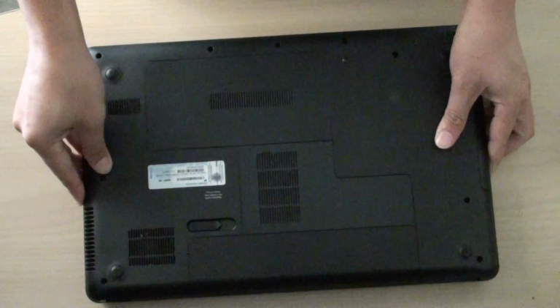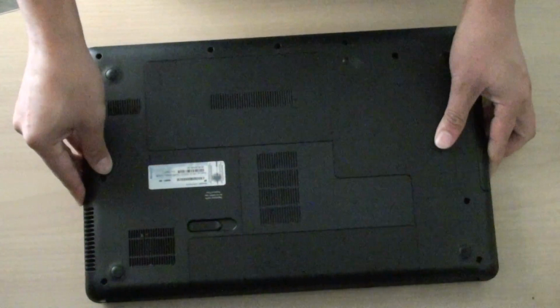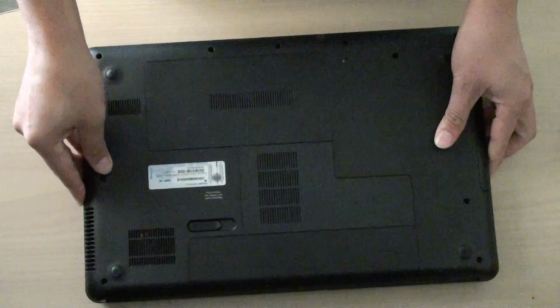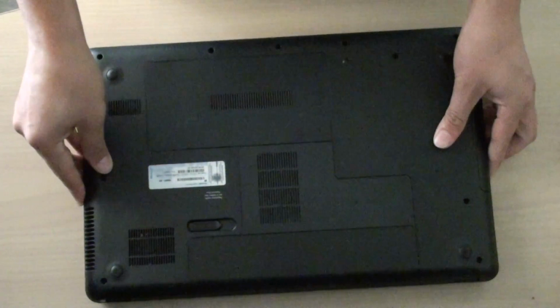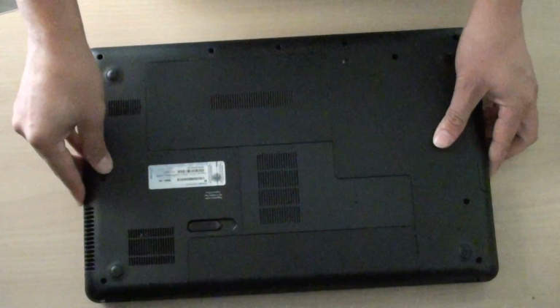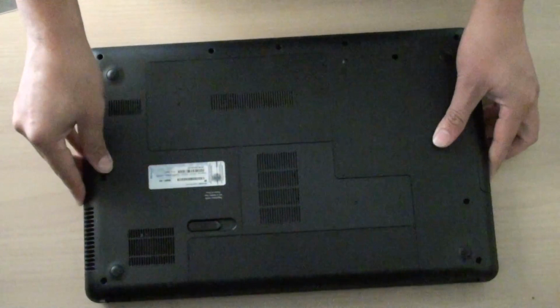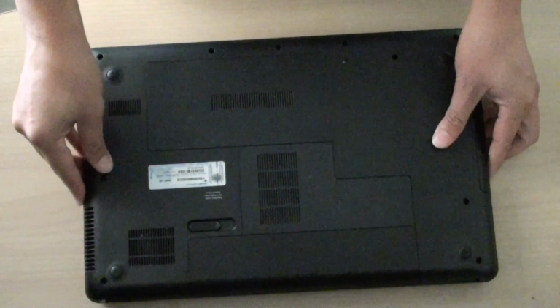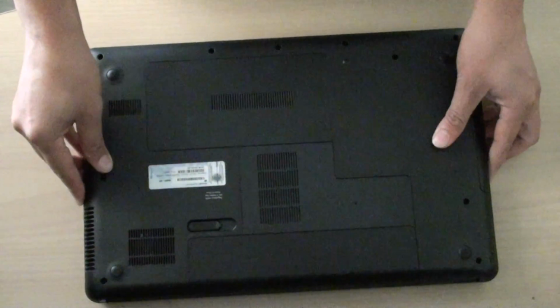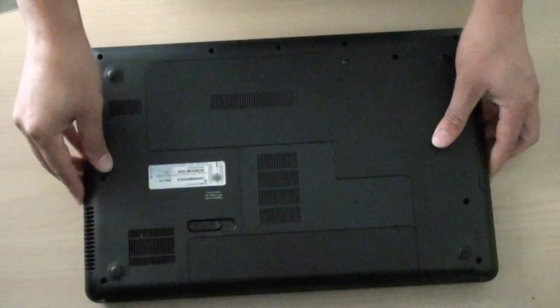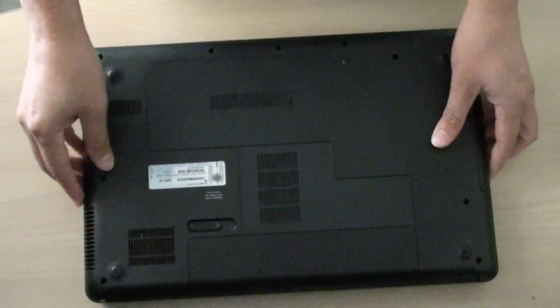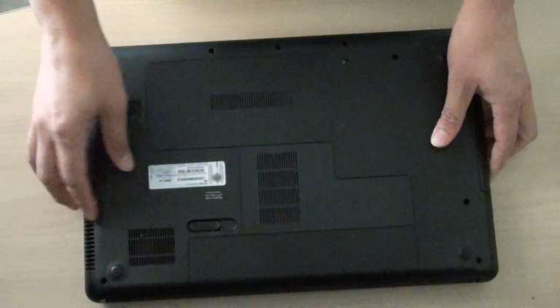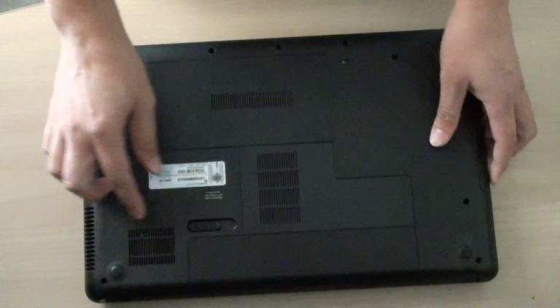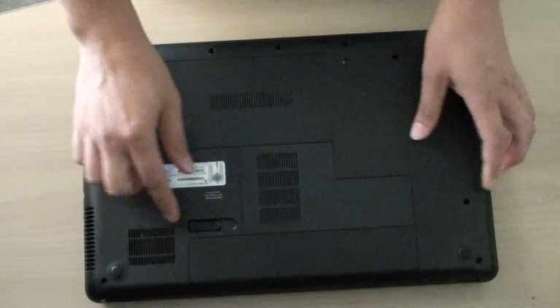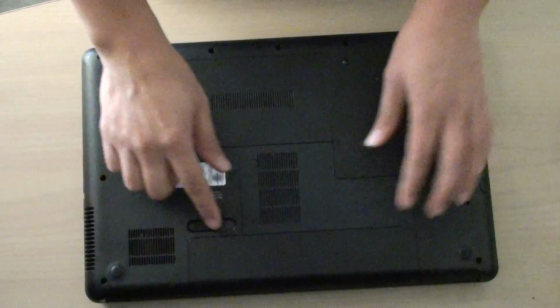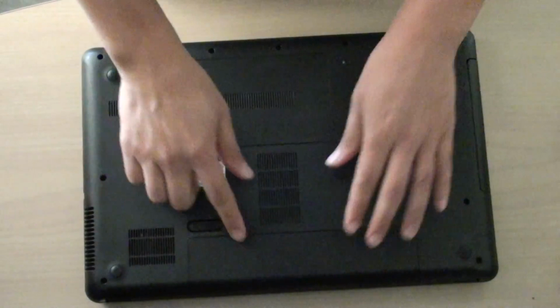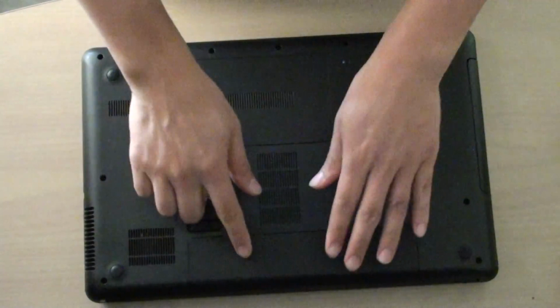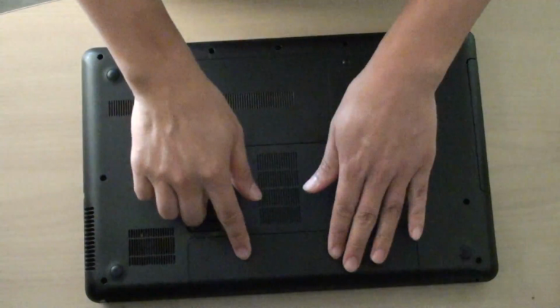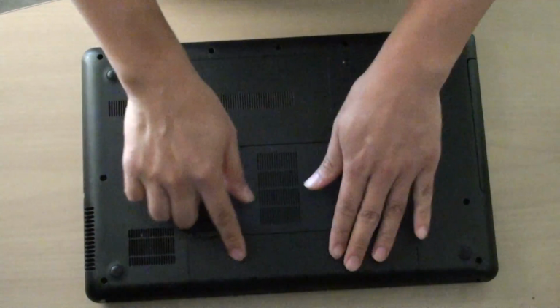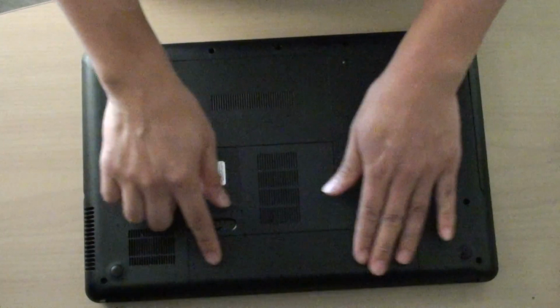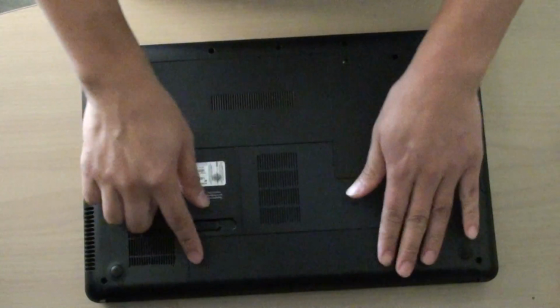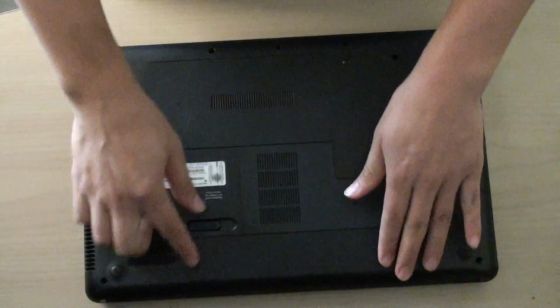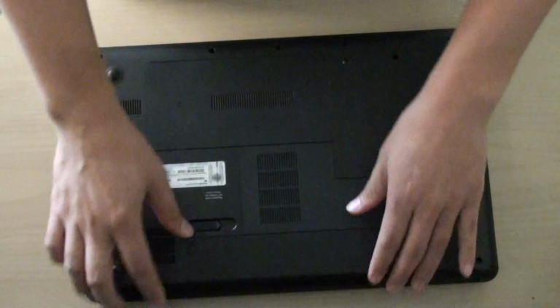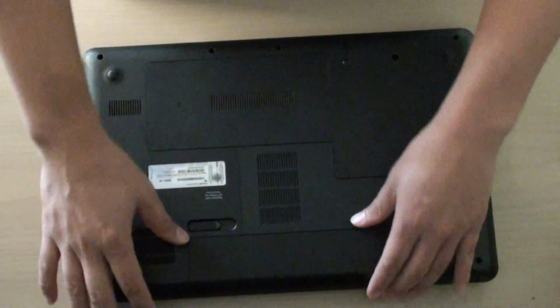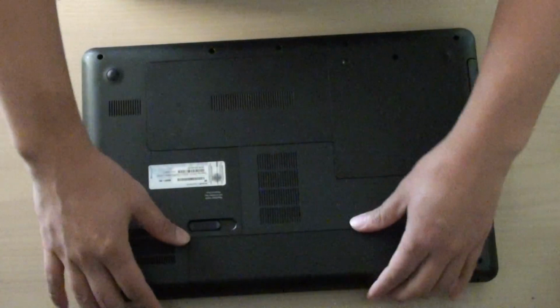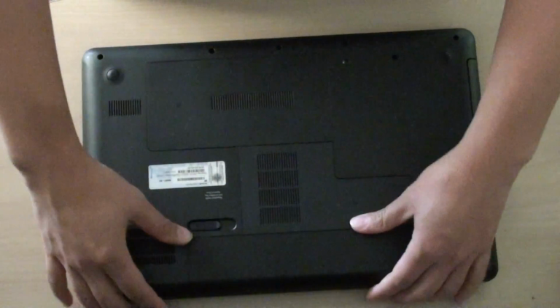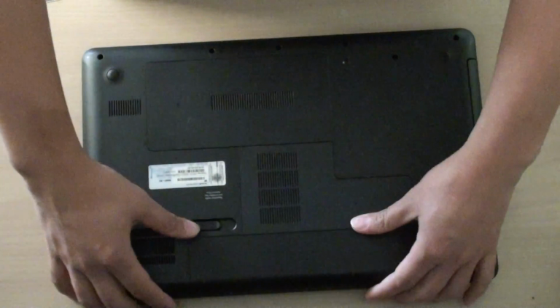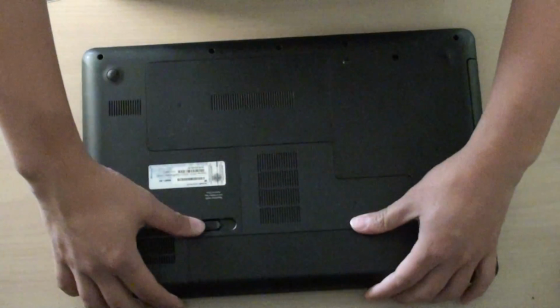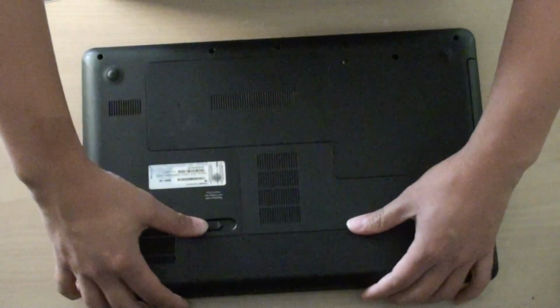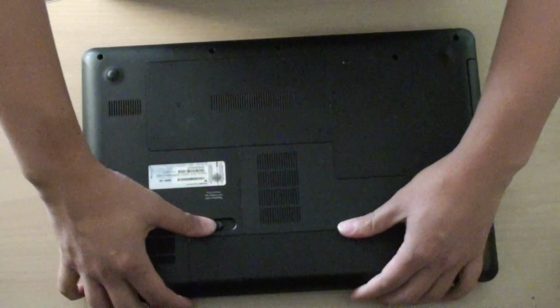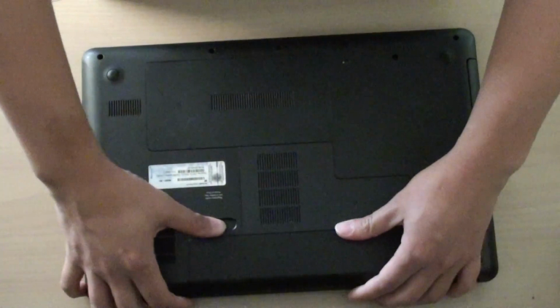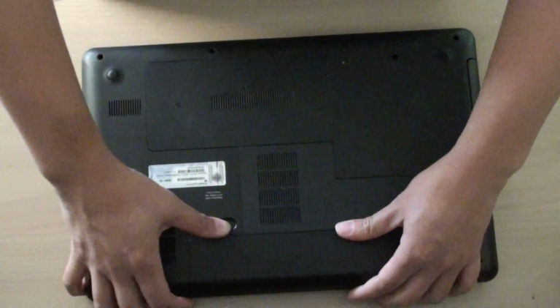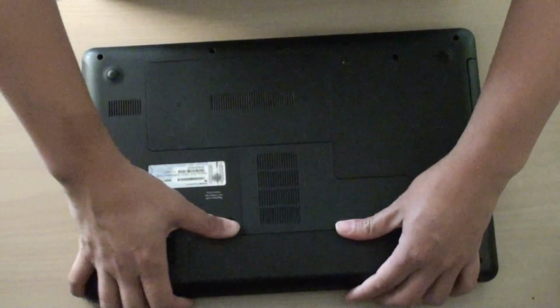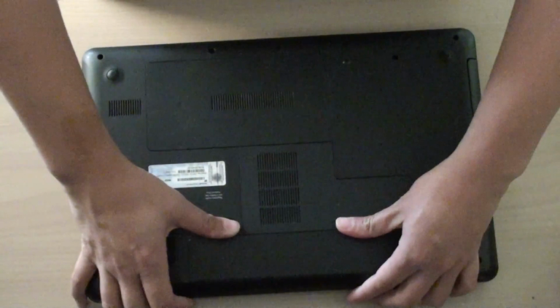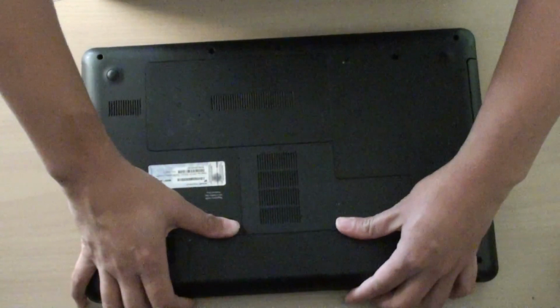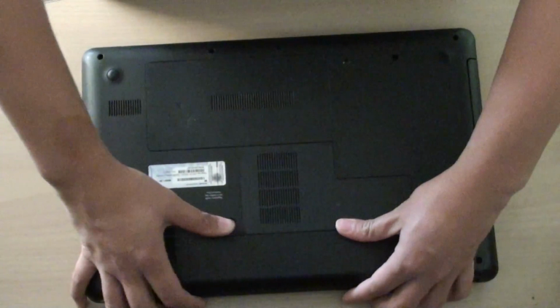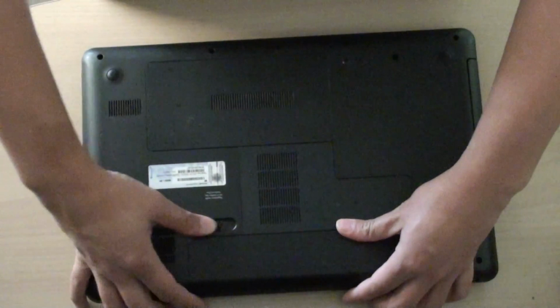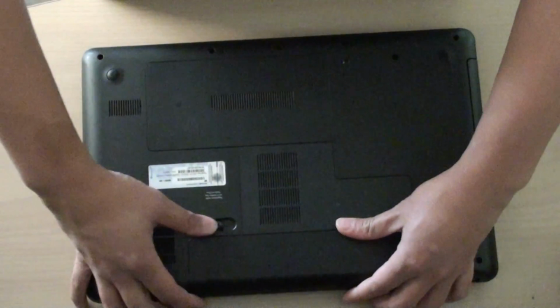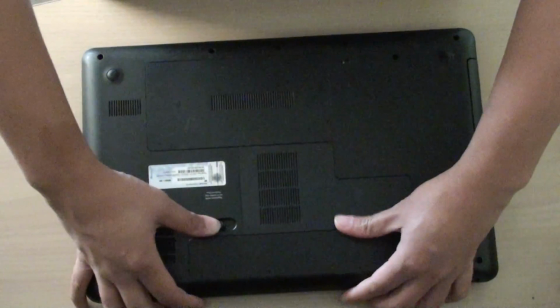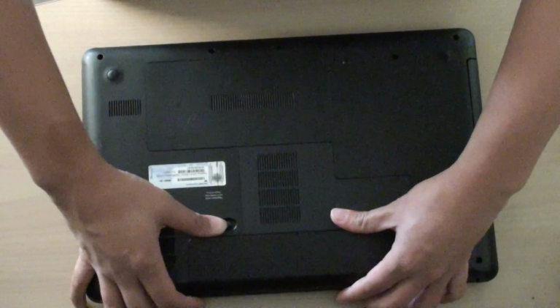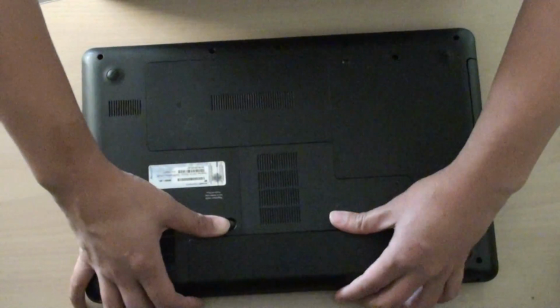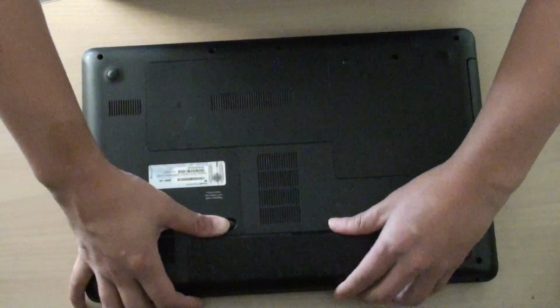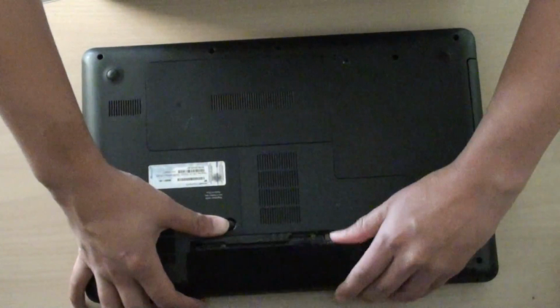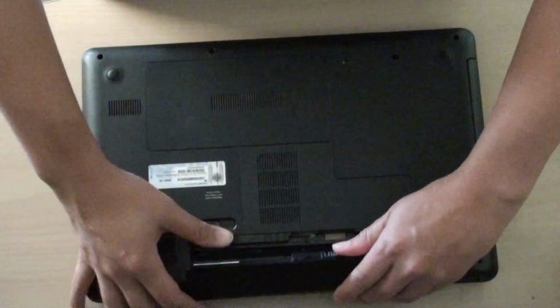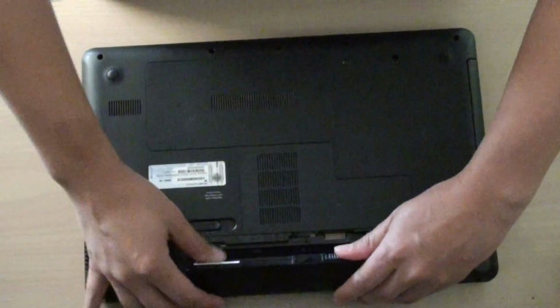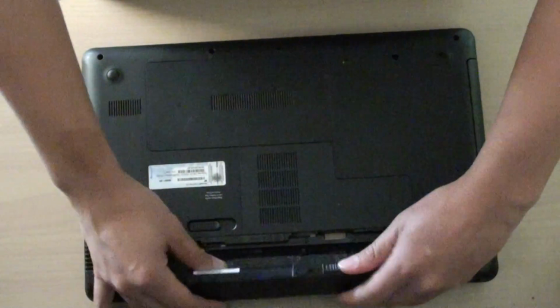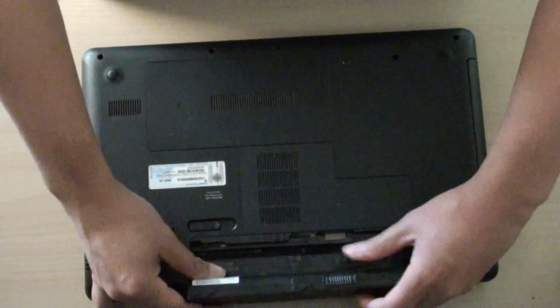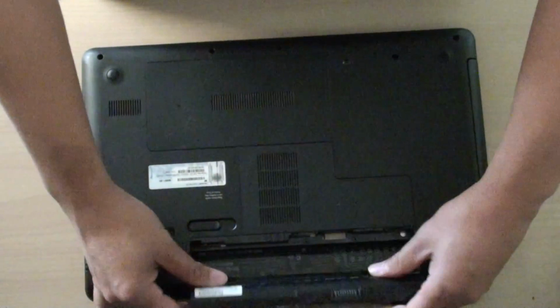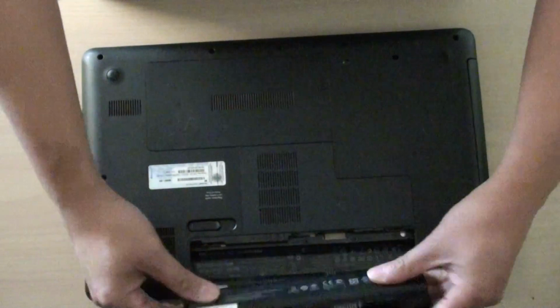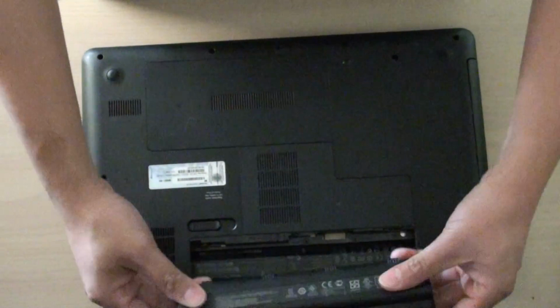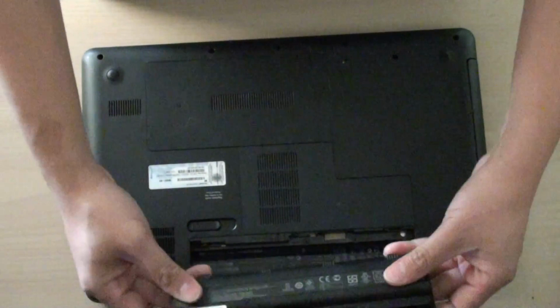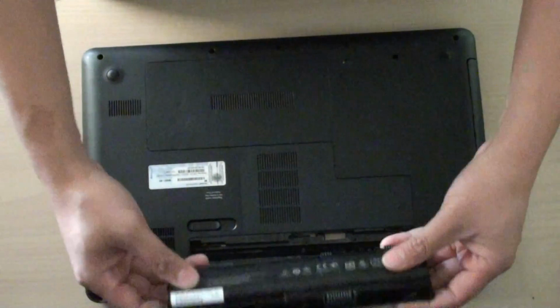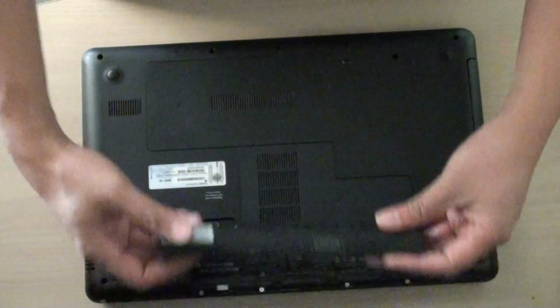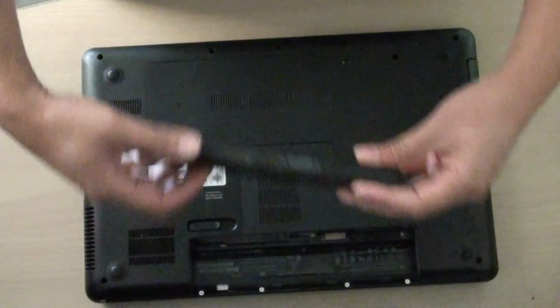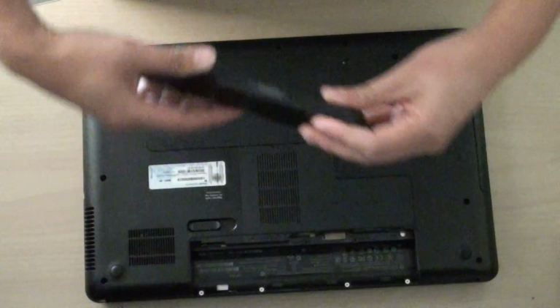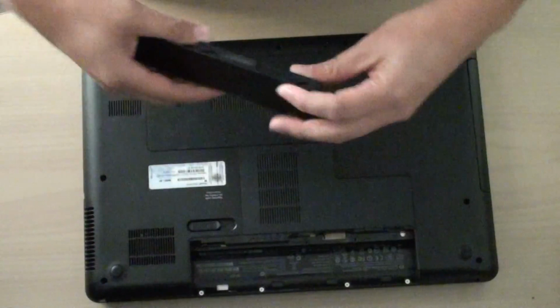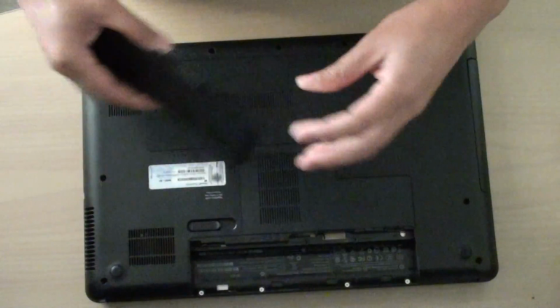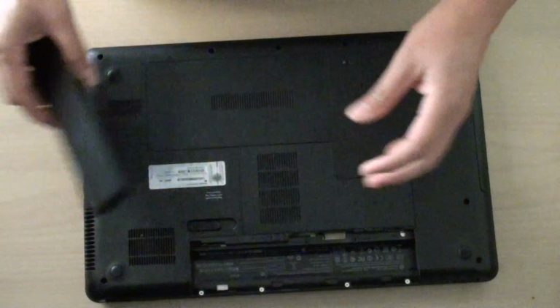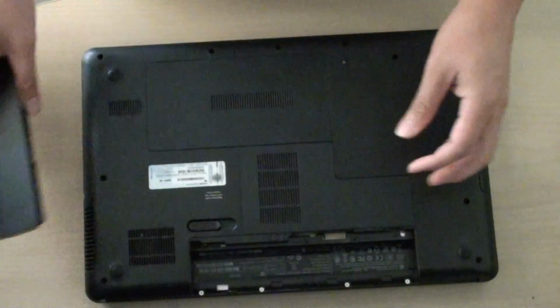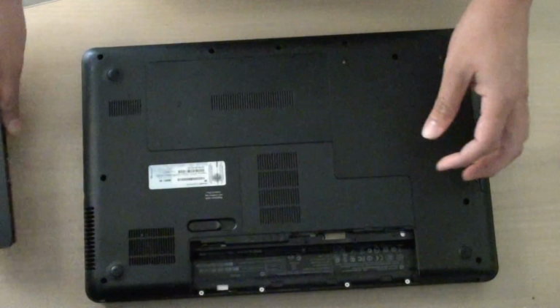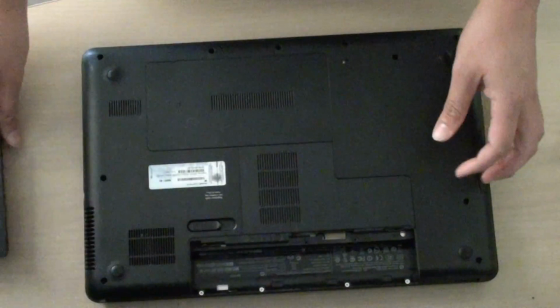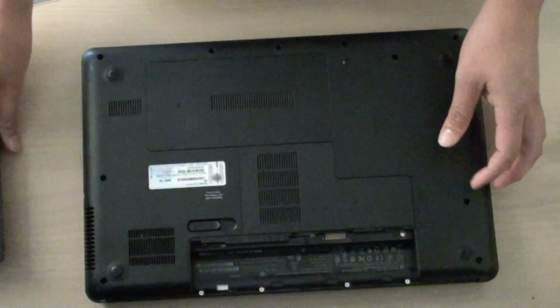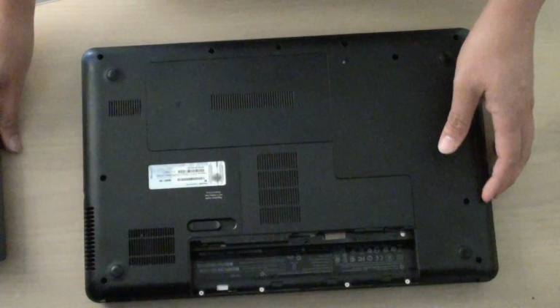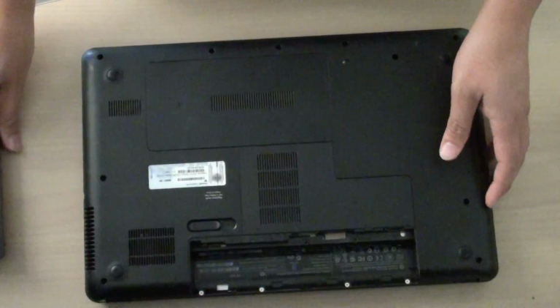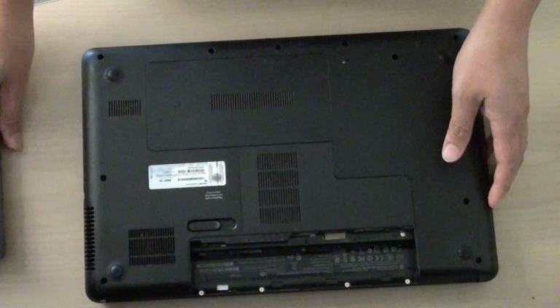What you need to do next is to remove the battery. Pull out the battery.